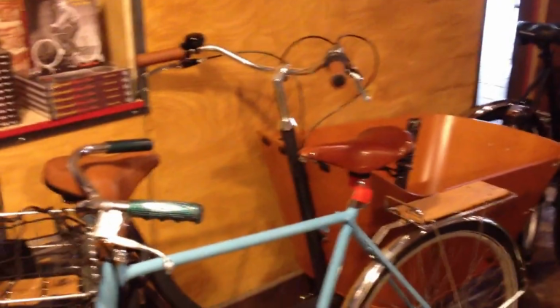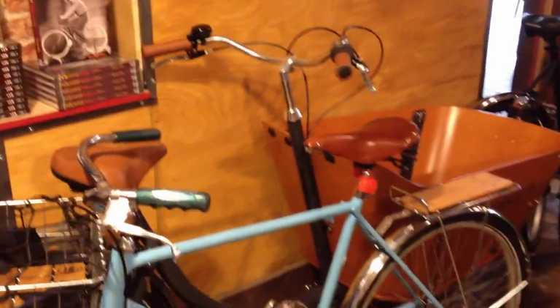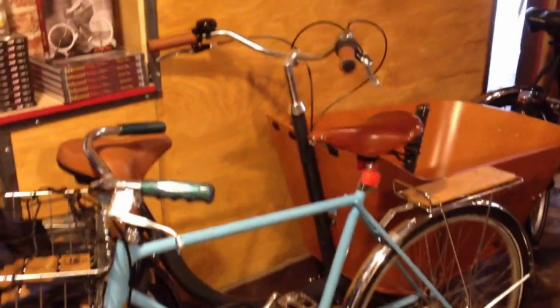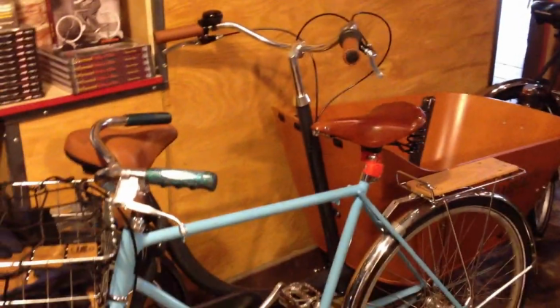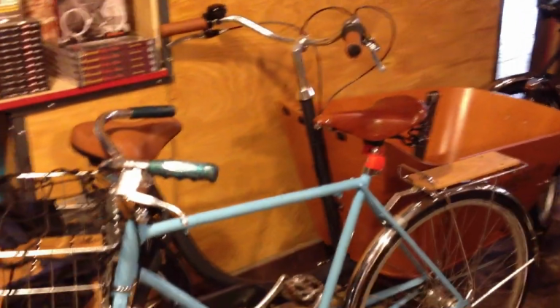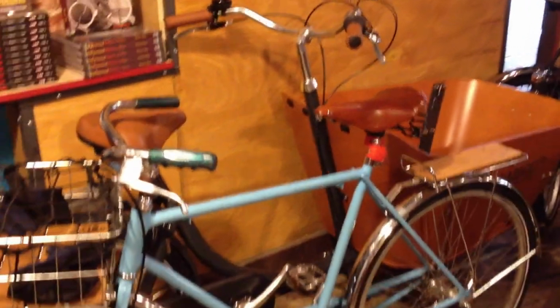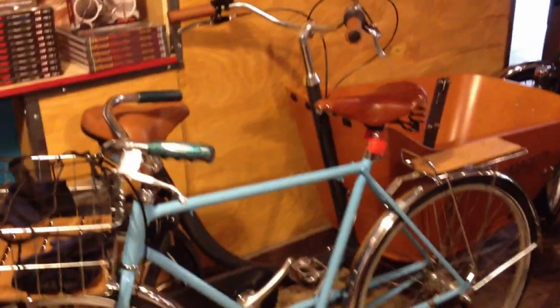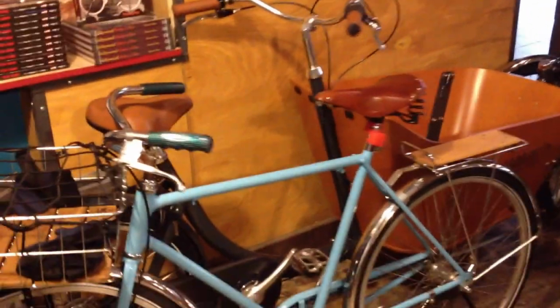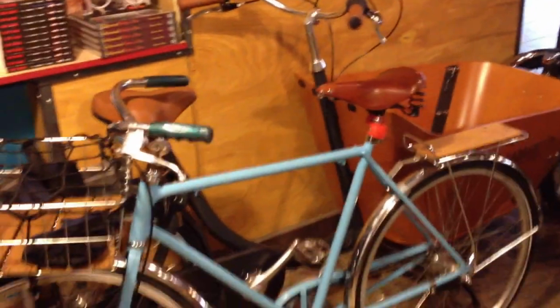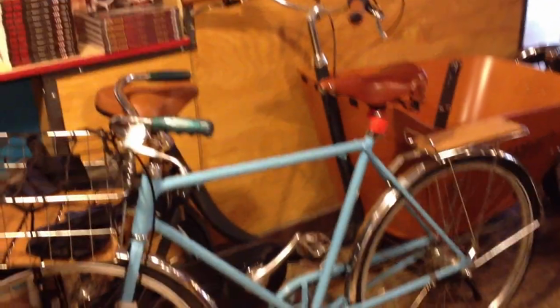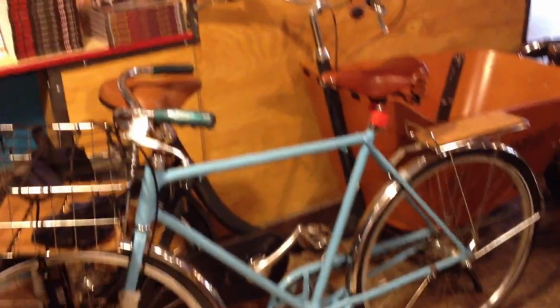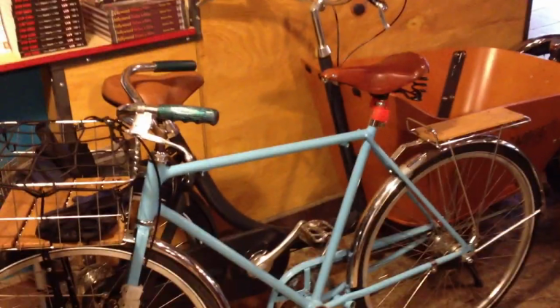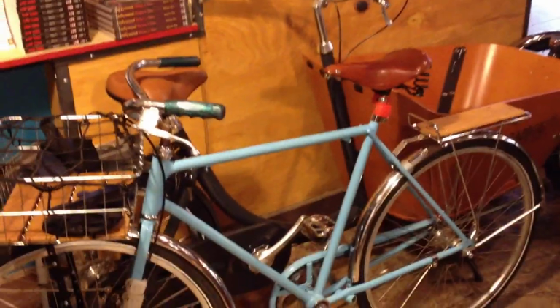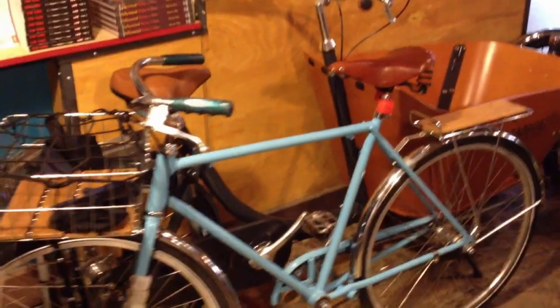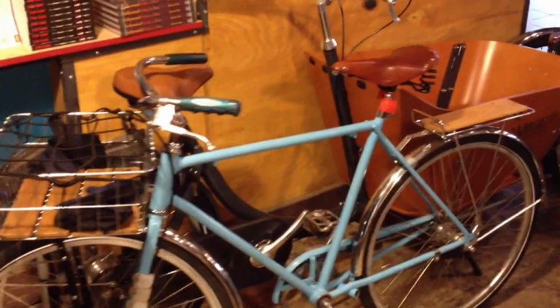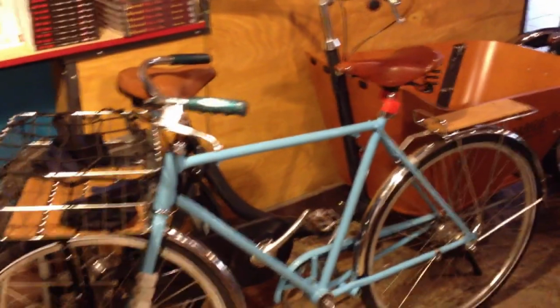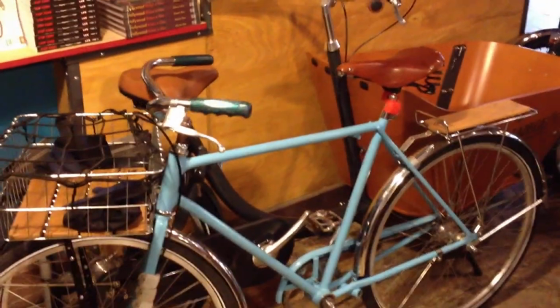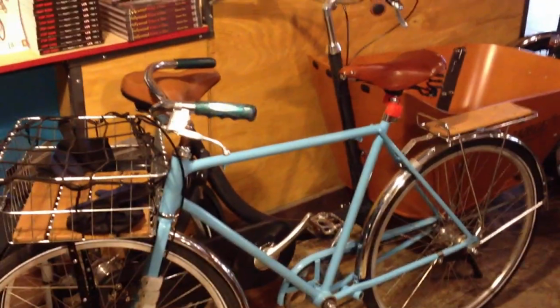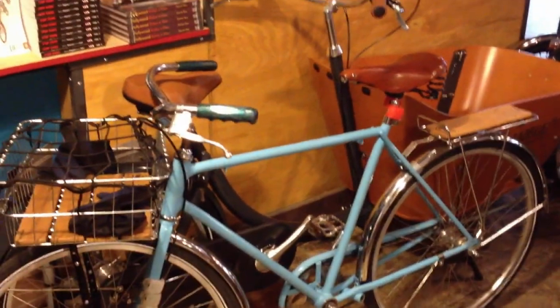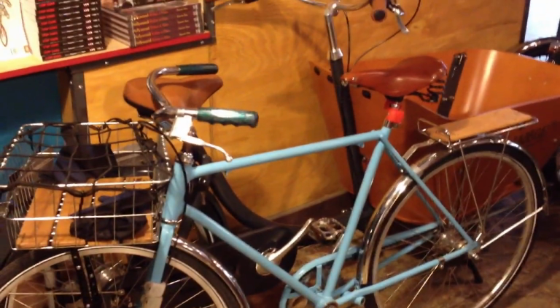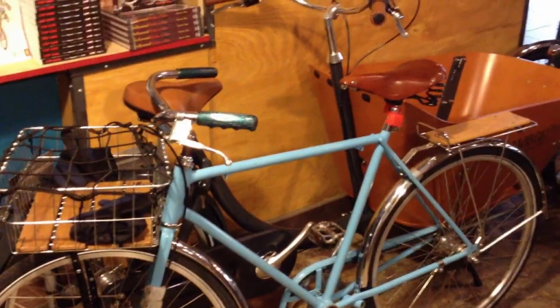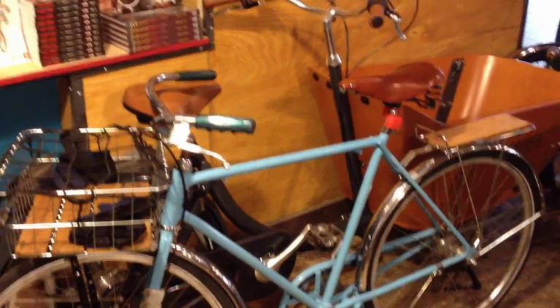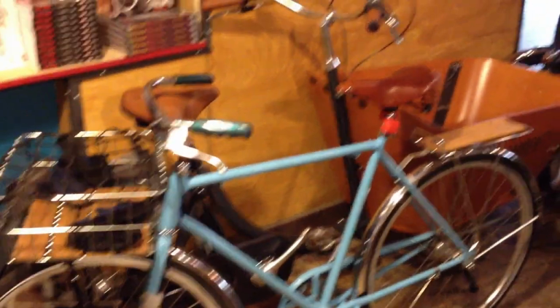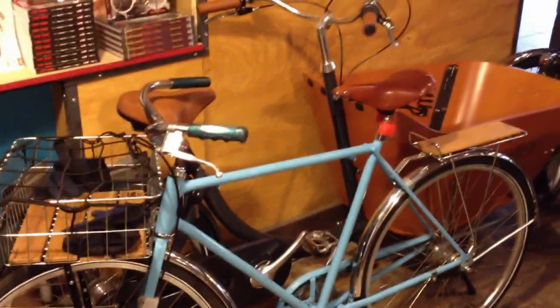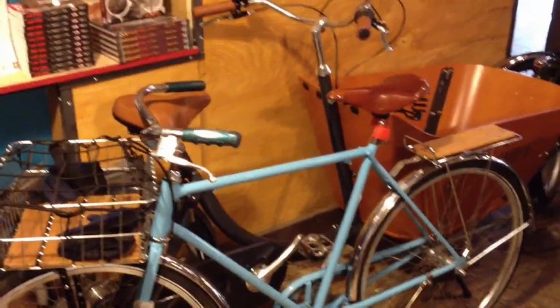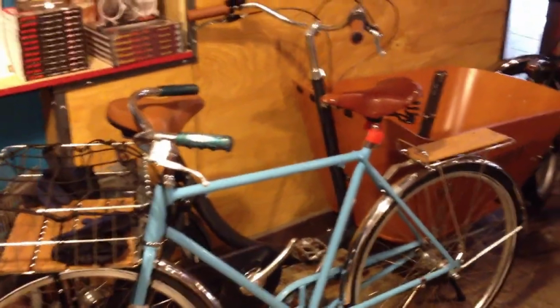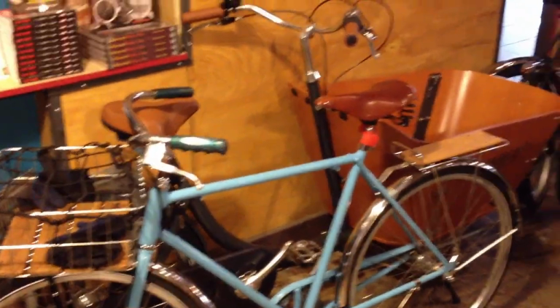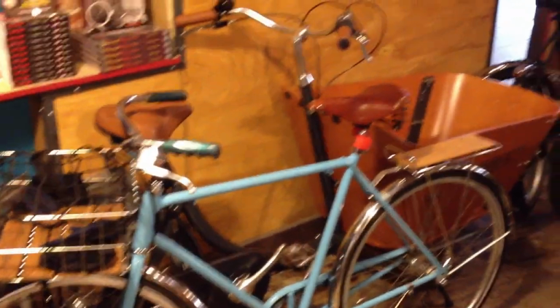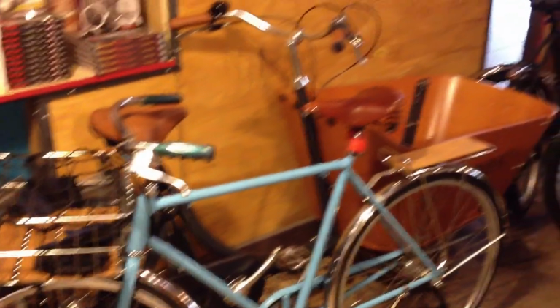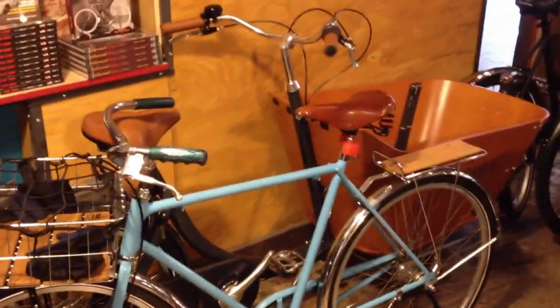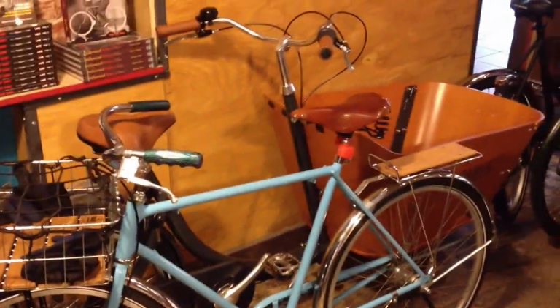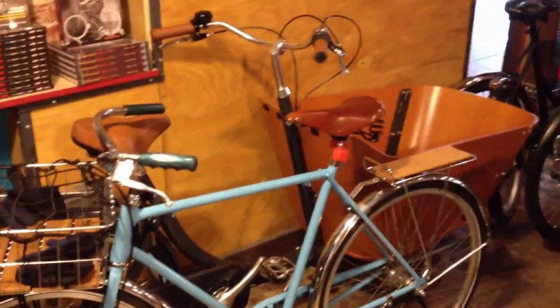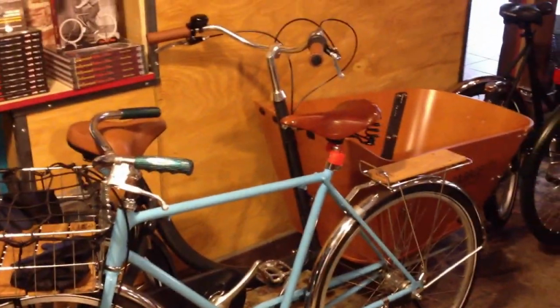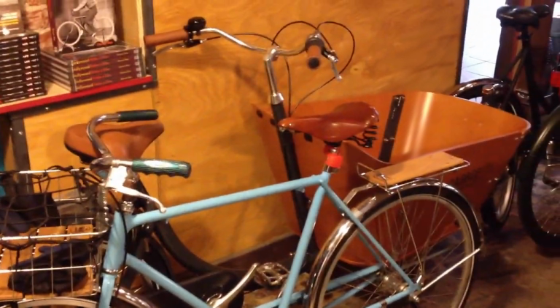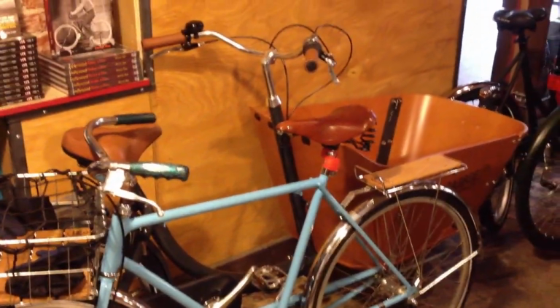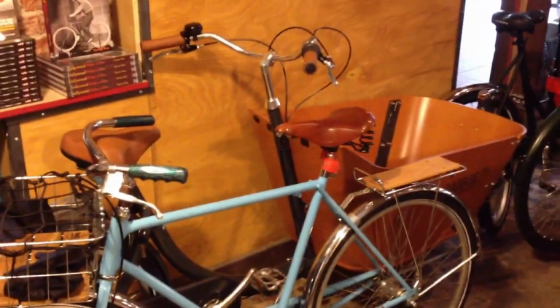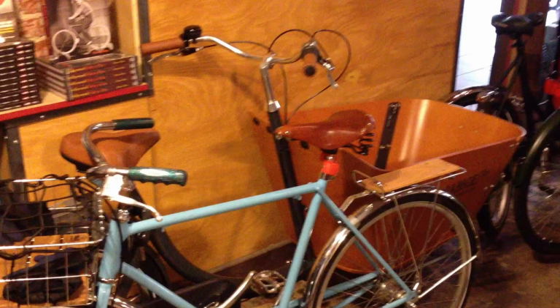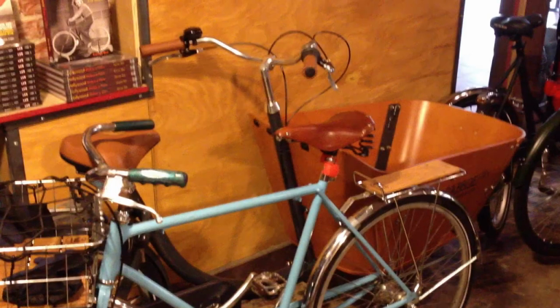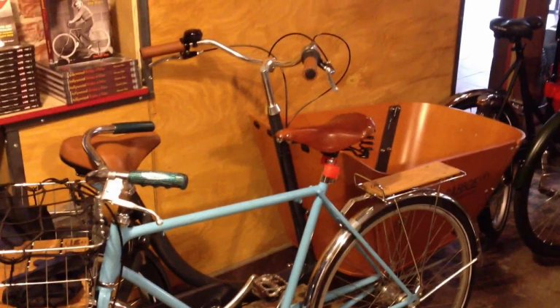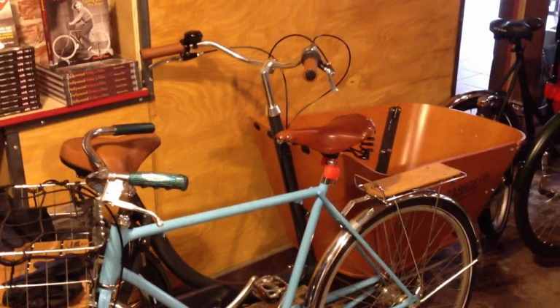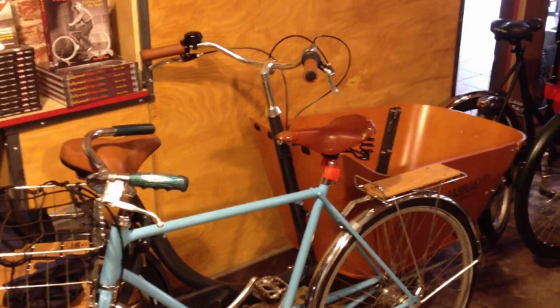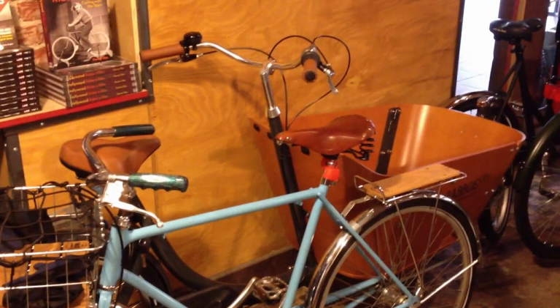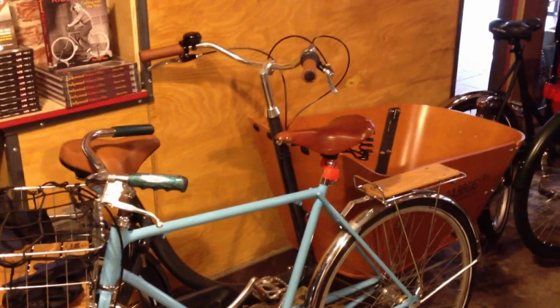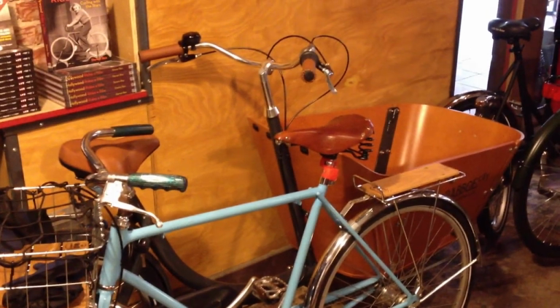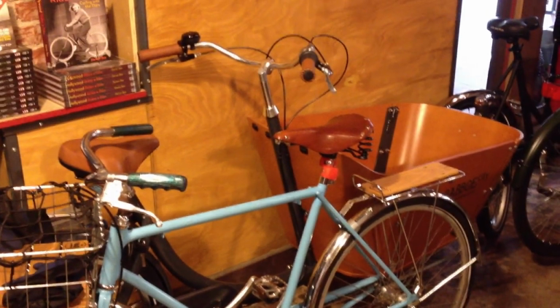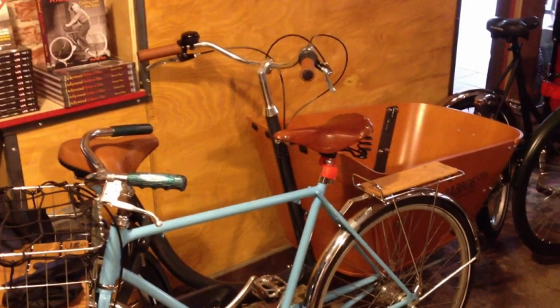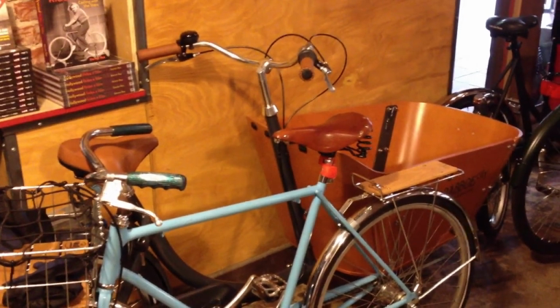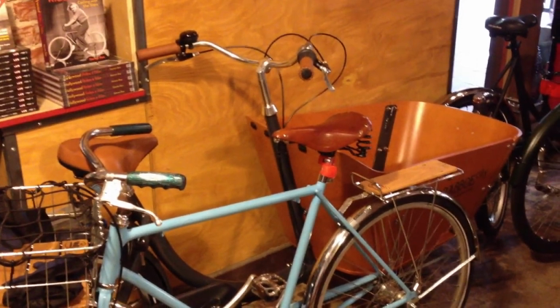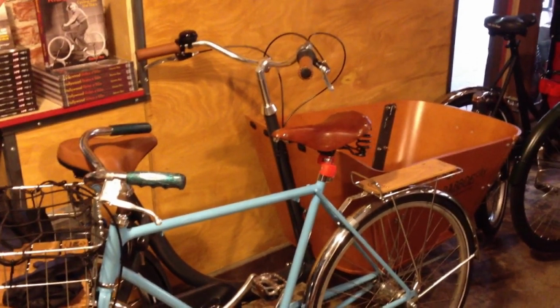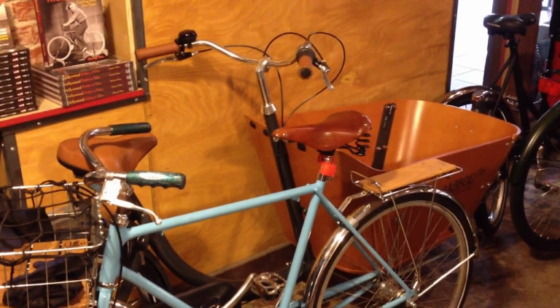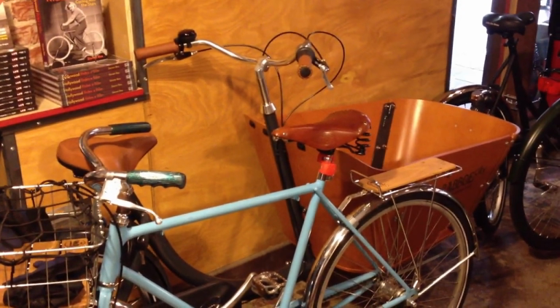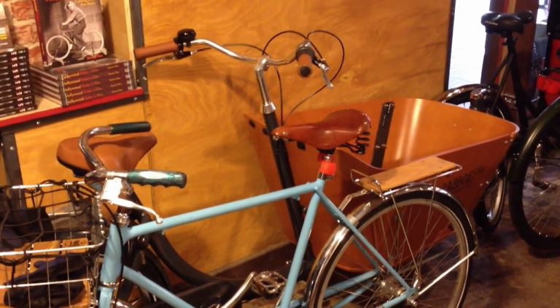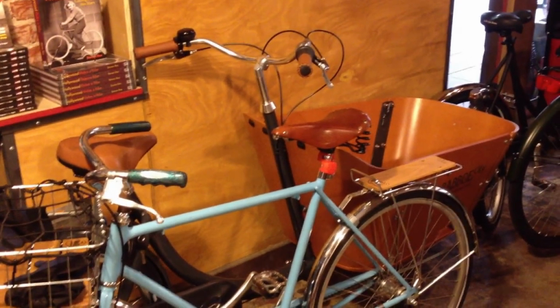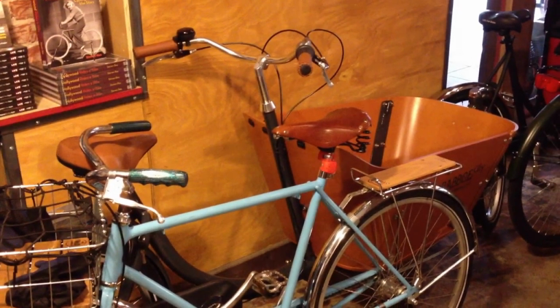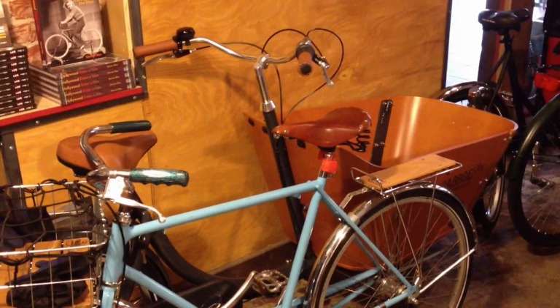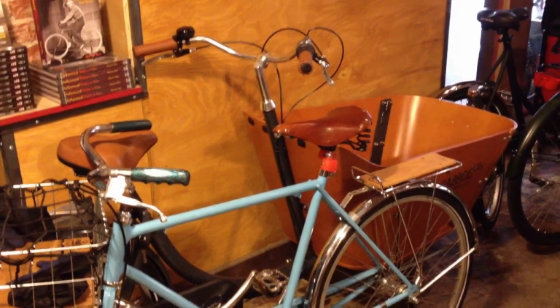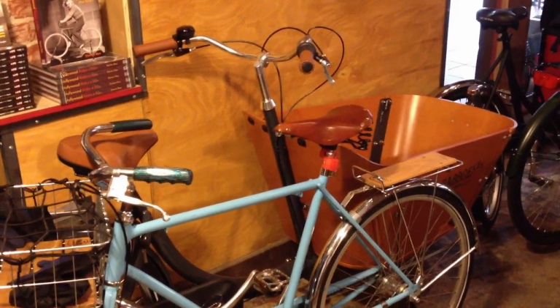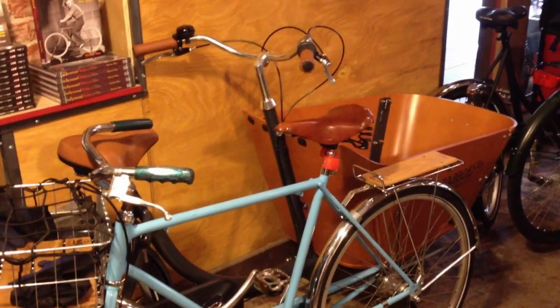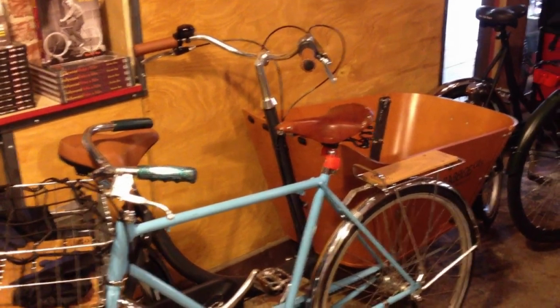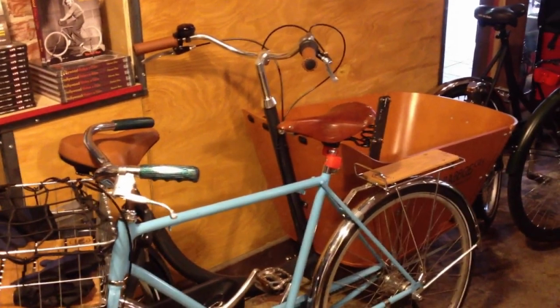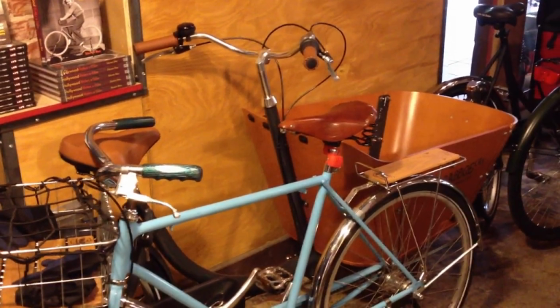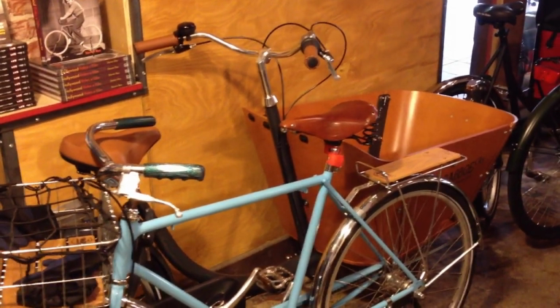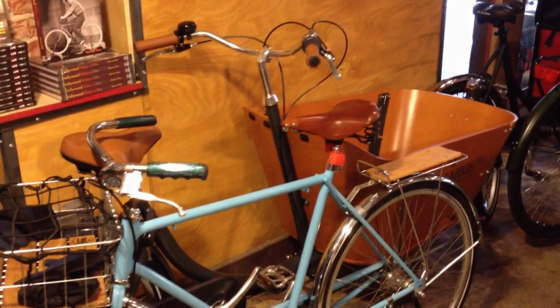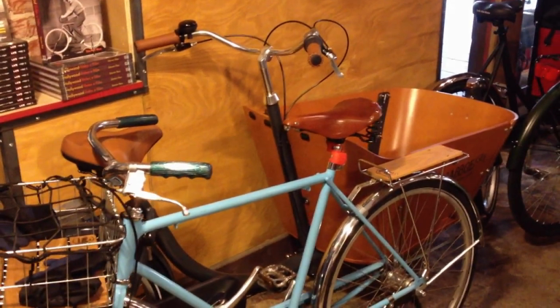Disregard that Baby Blue Schwinn racer — that's my racing bike. It's leaning against a Babo Bockfeet. This is a Babo City, we're selling for $2,500.